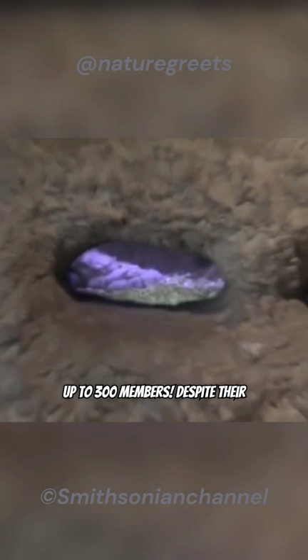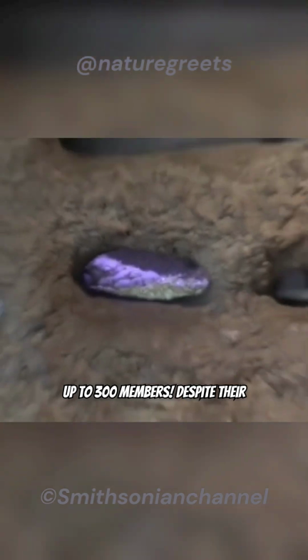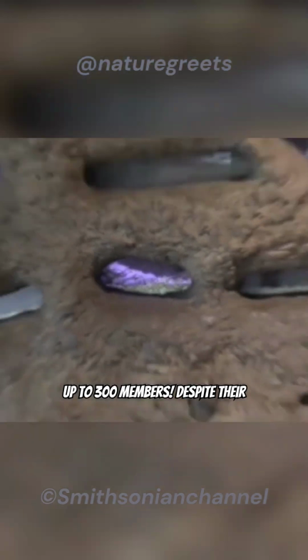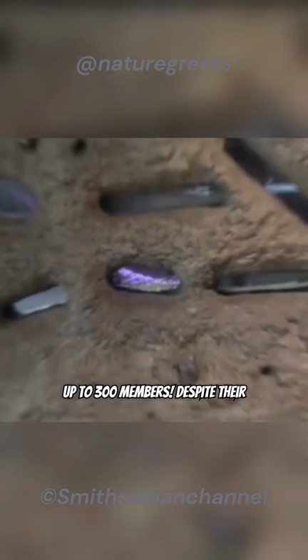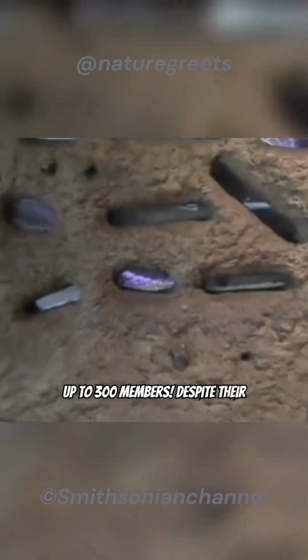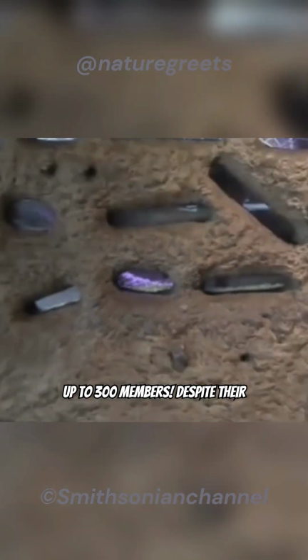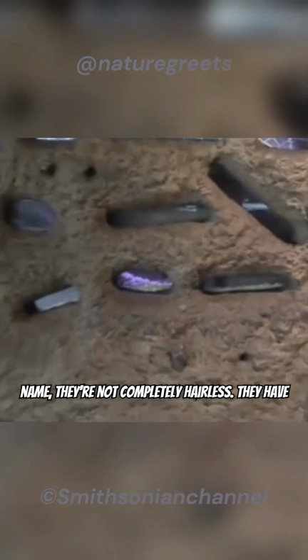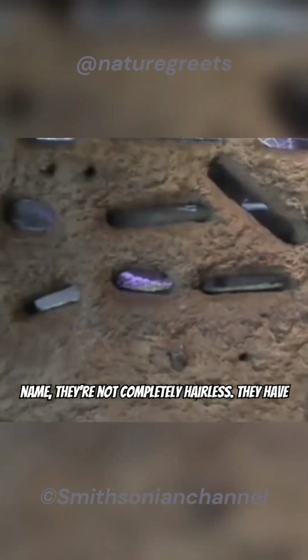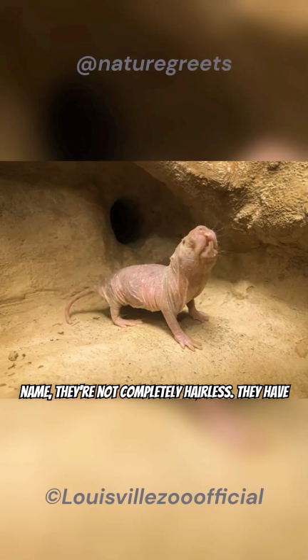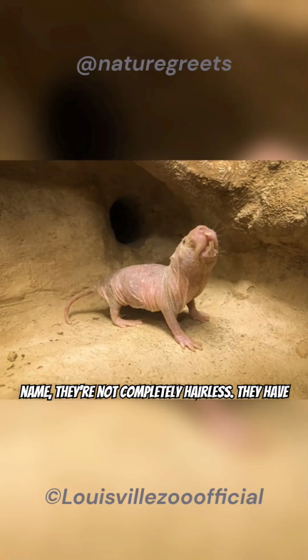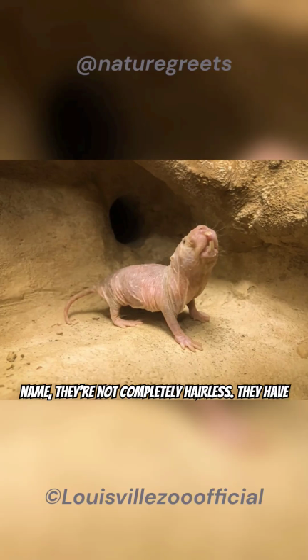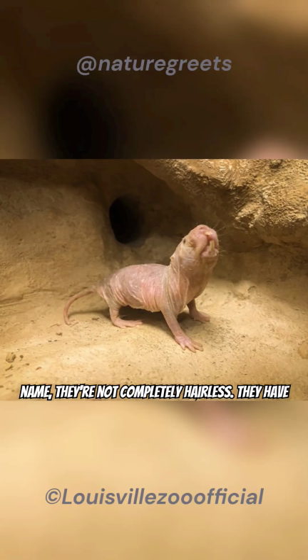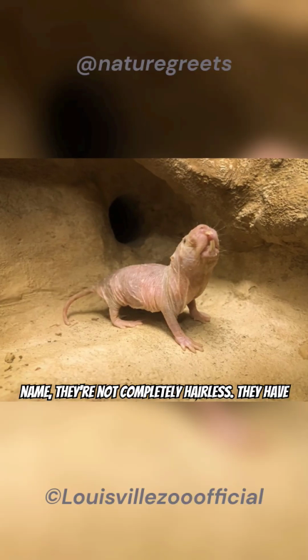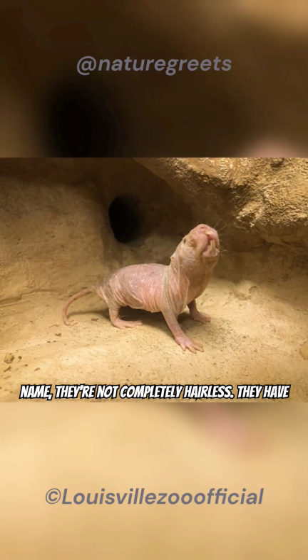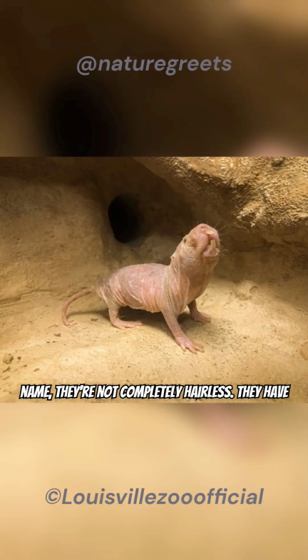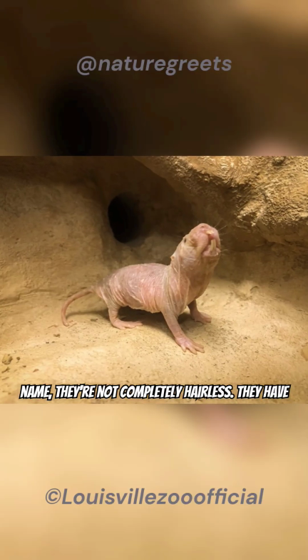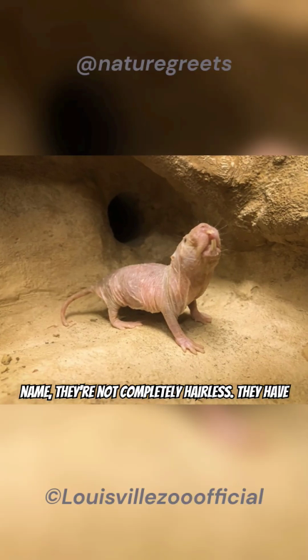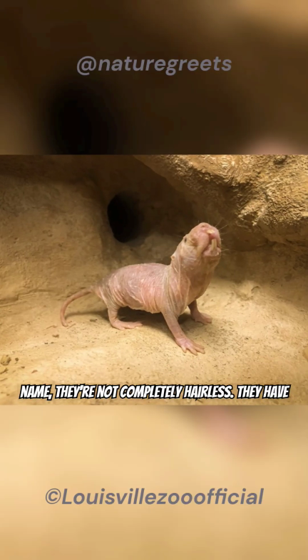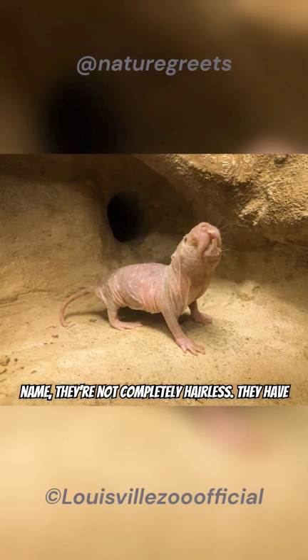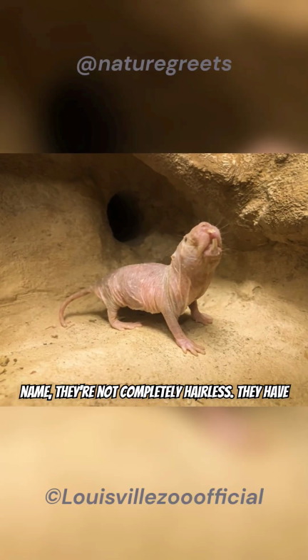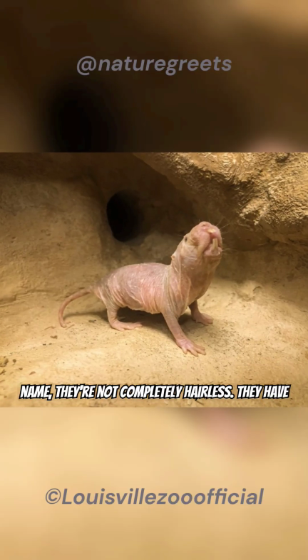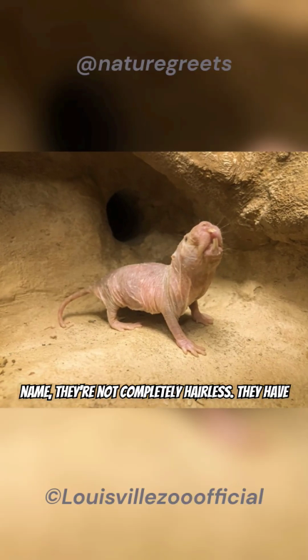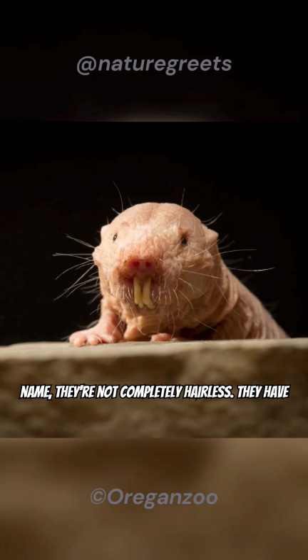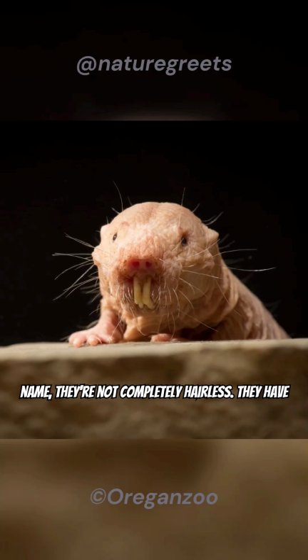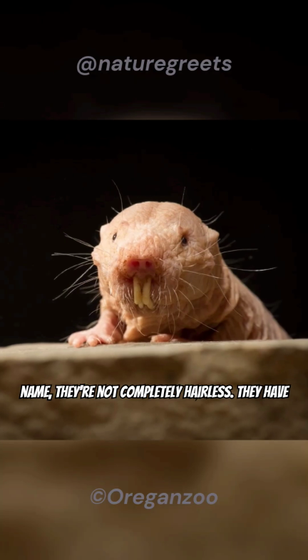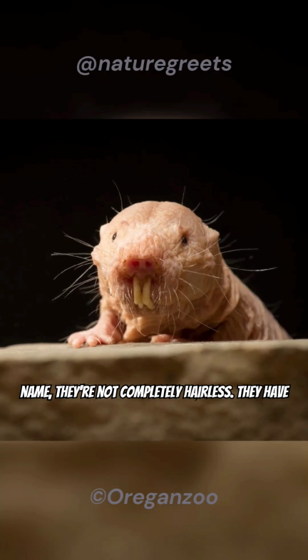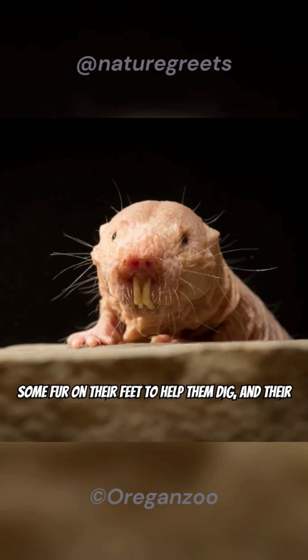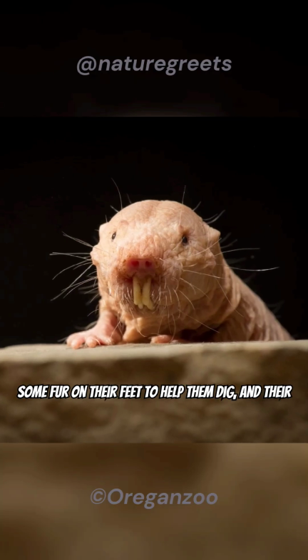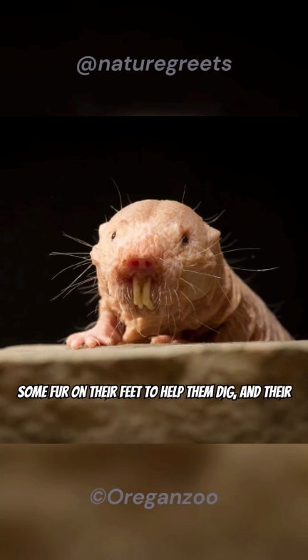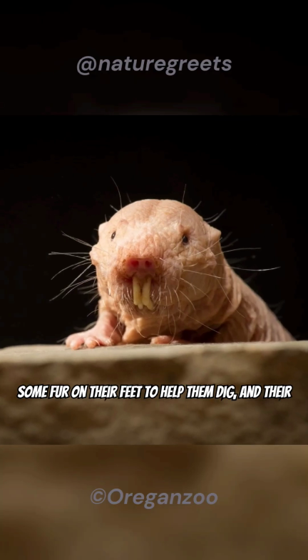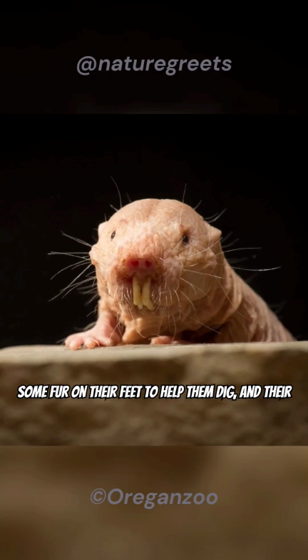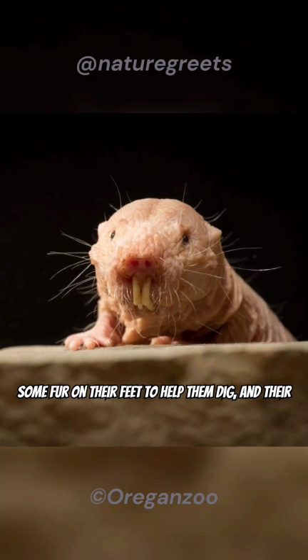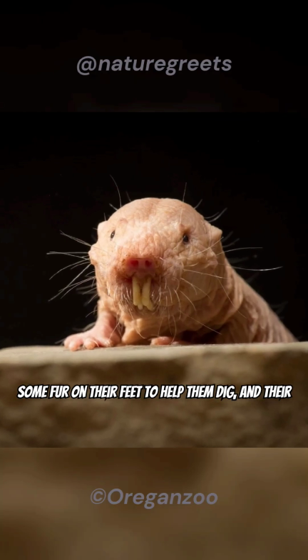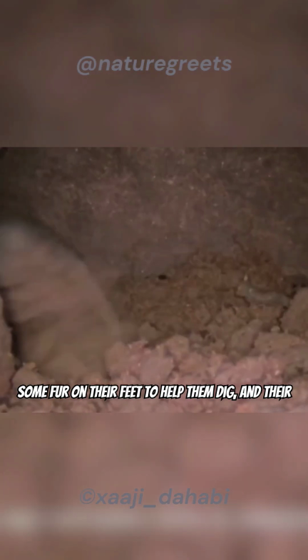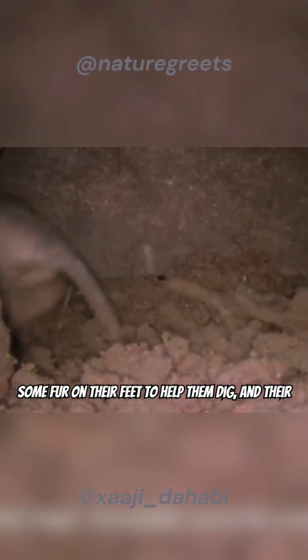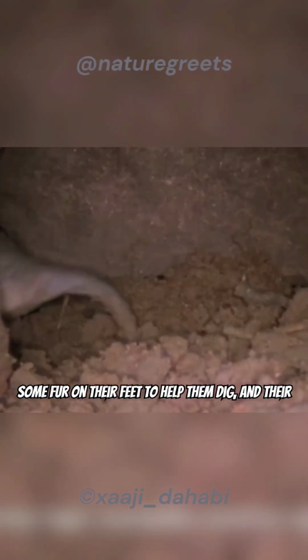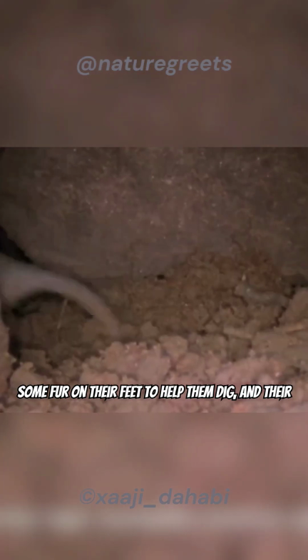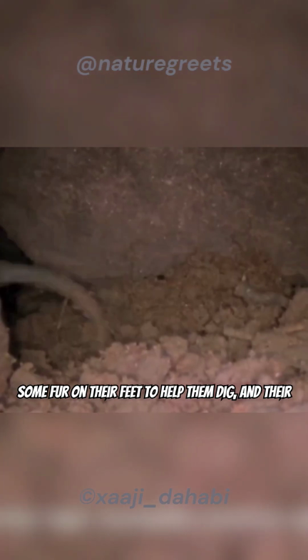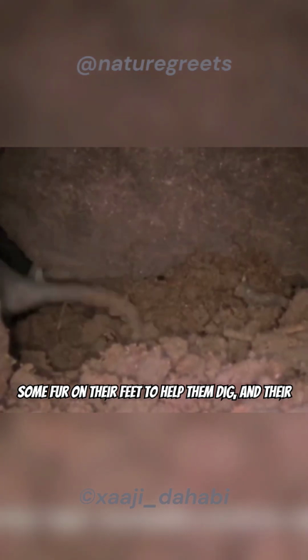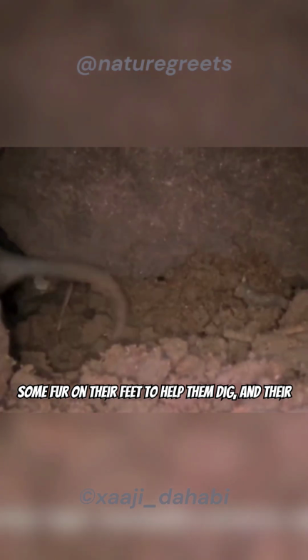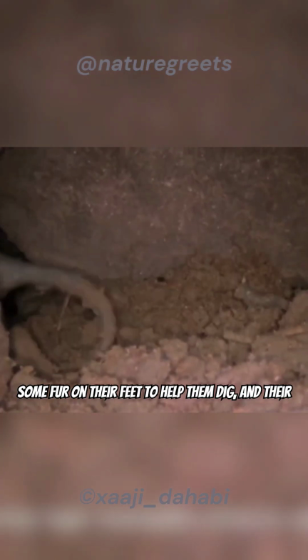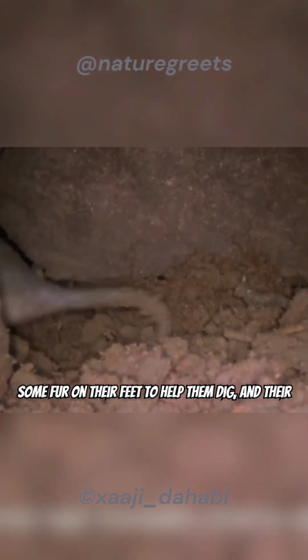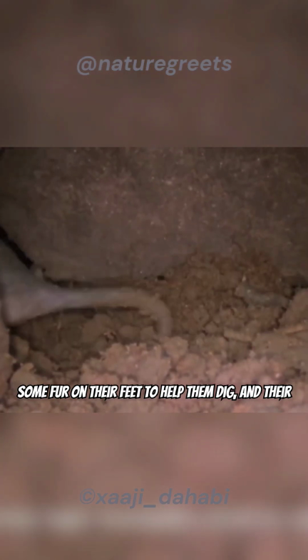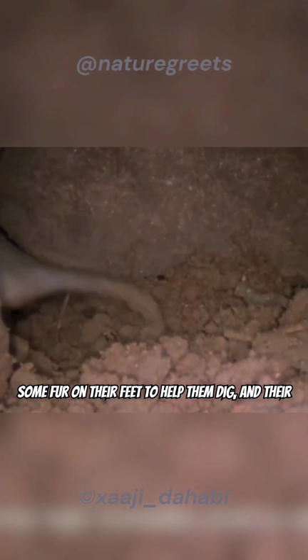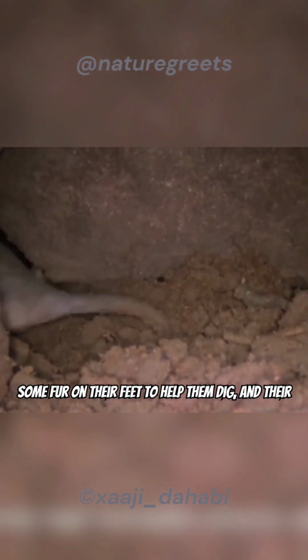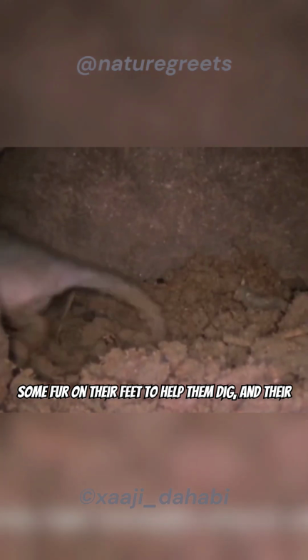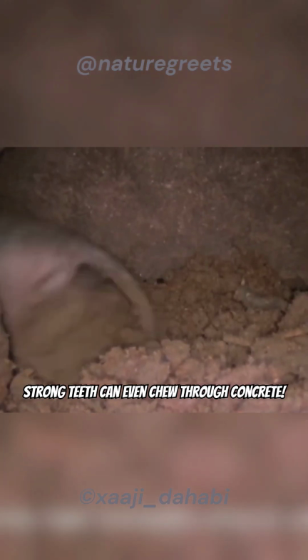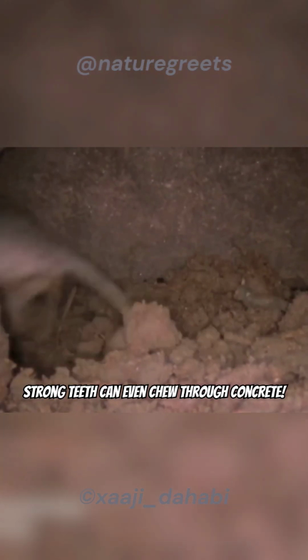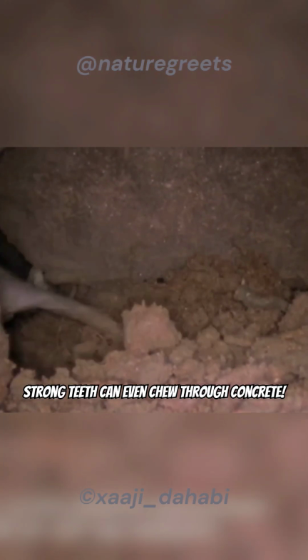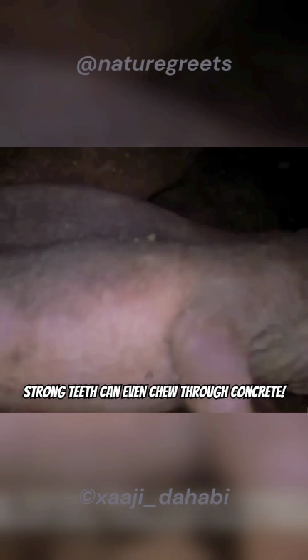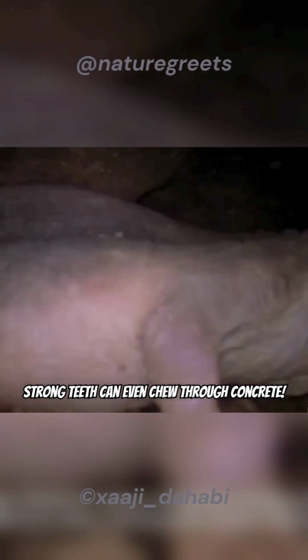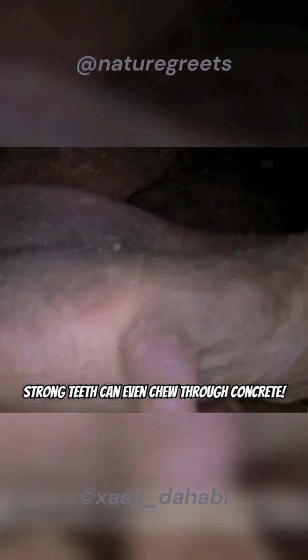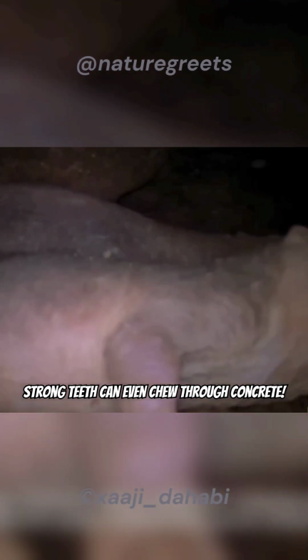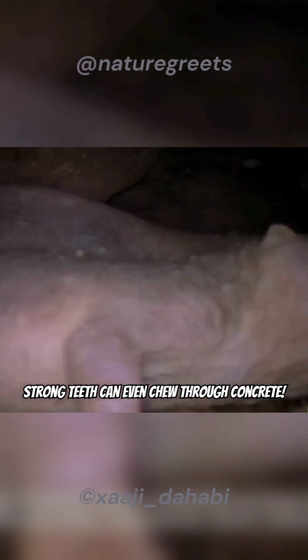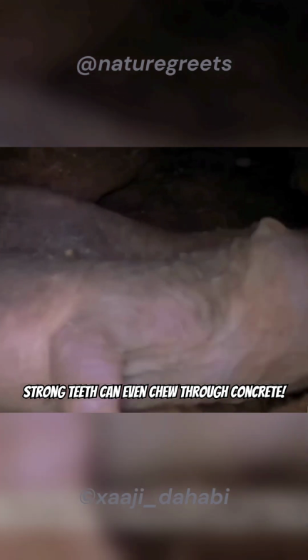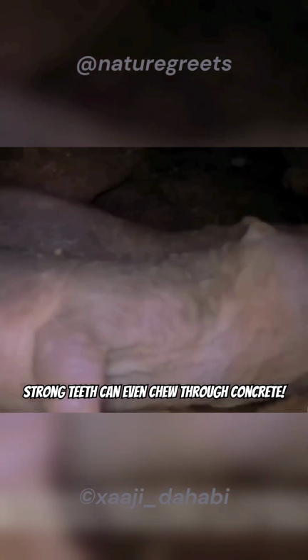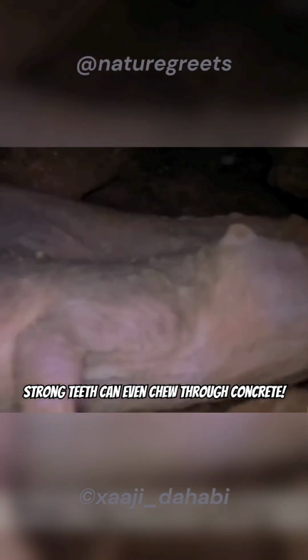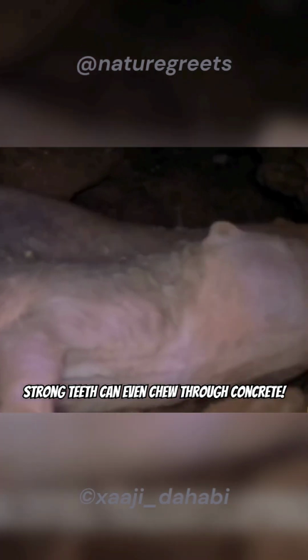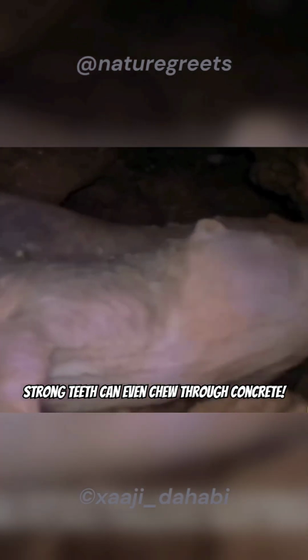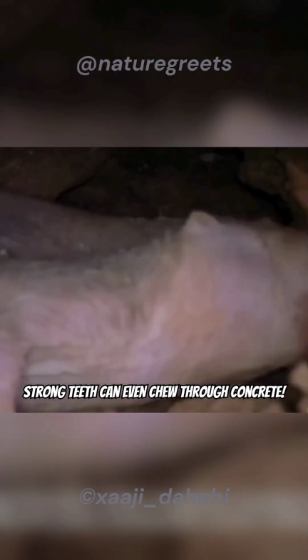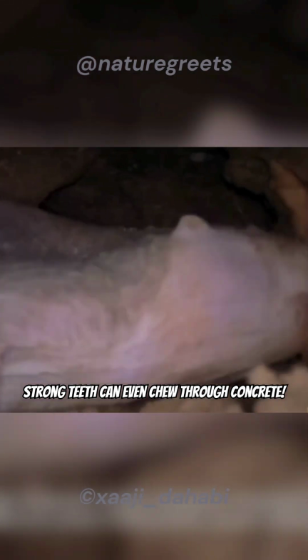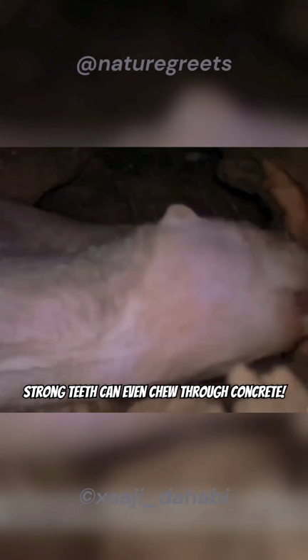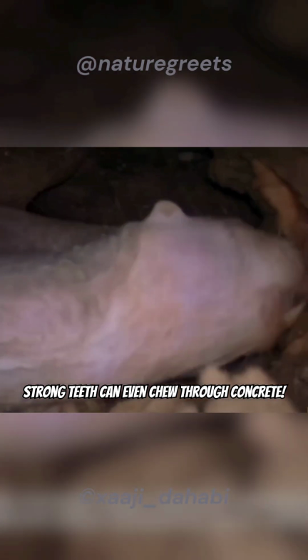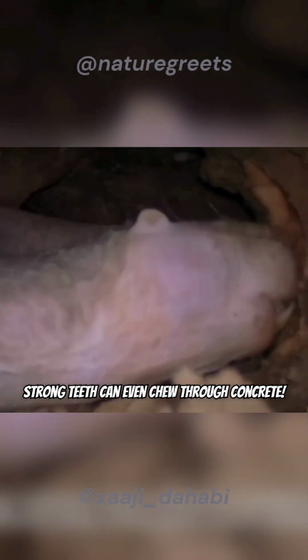Despite their name, they're not completely hairless. They have some fur on their feet to help them dig, and their strong teeth can even chew through concrete.